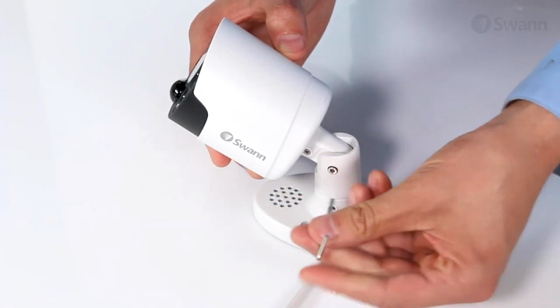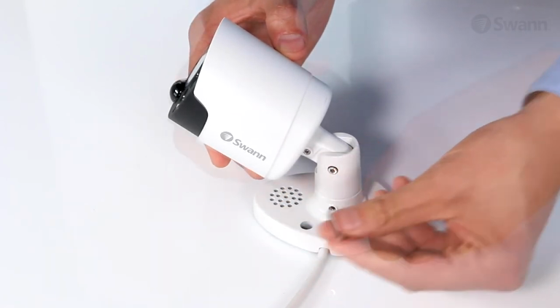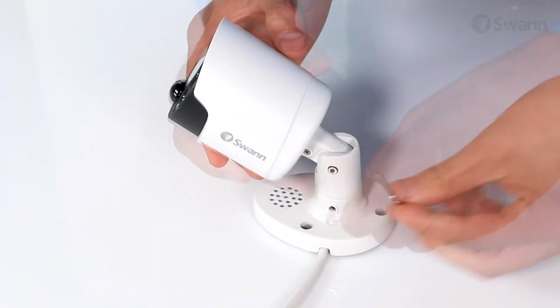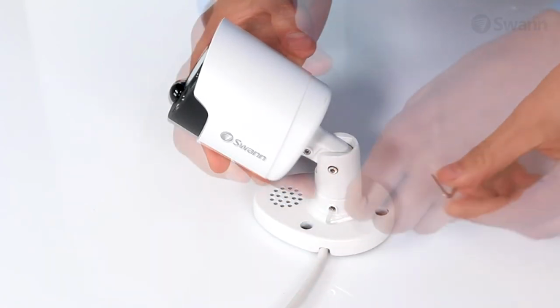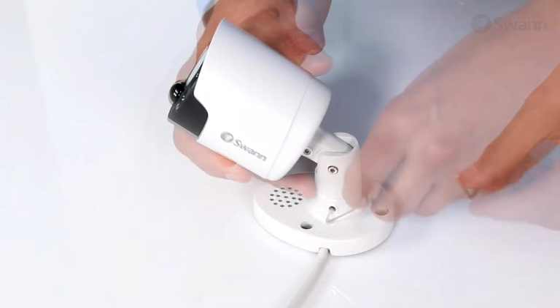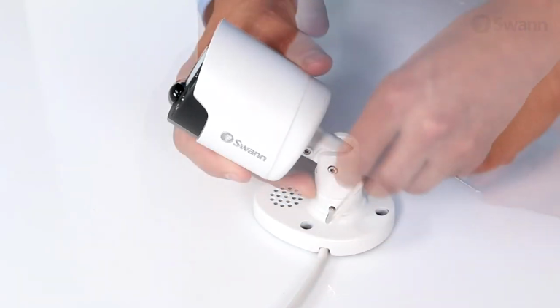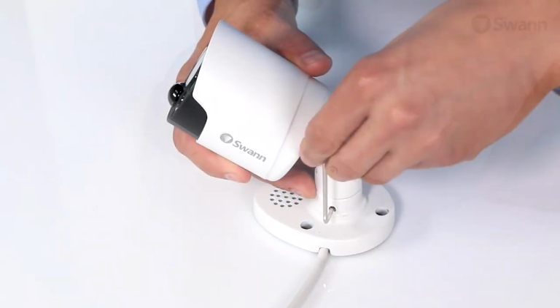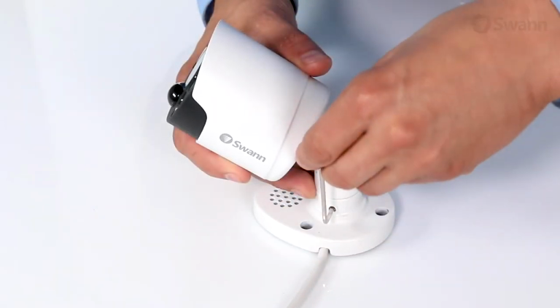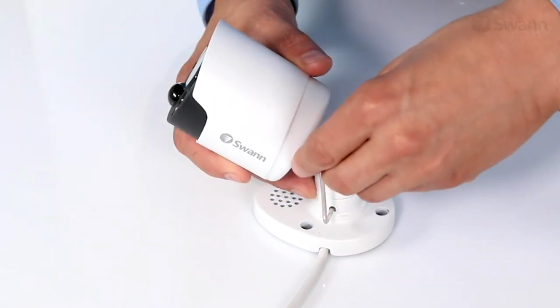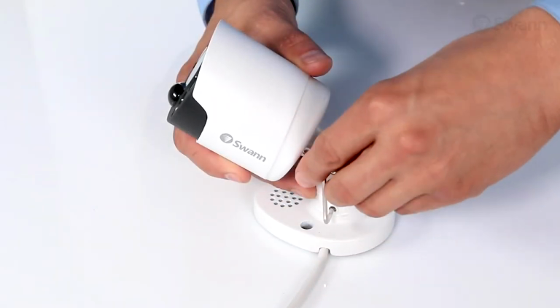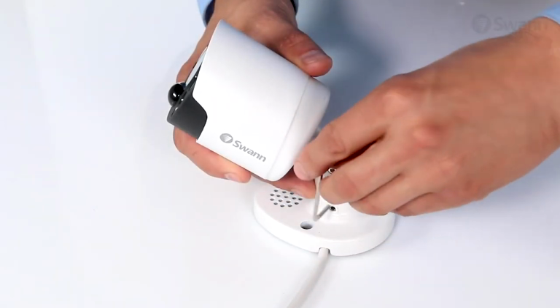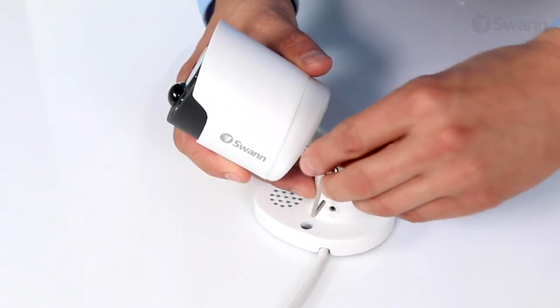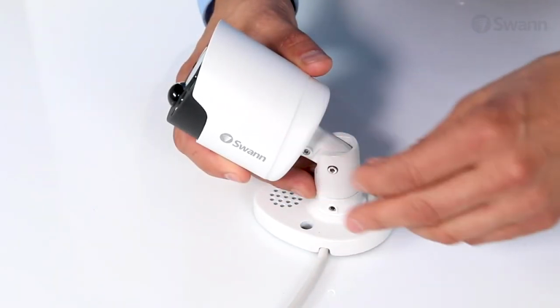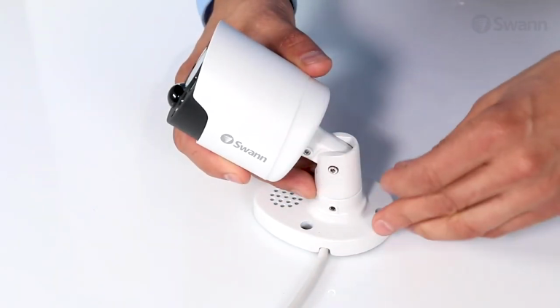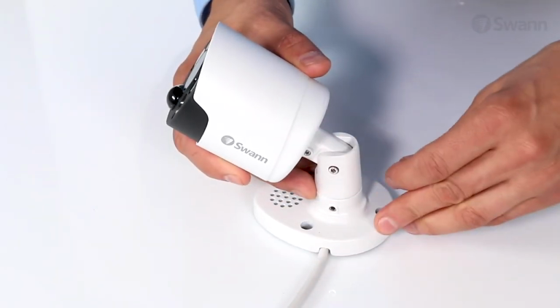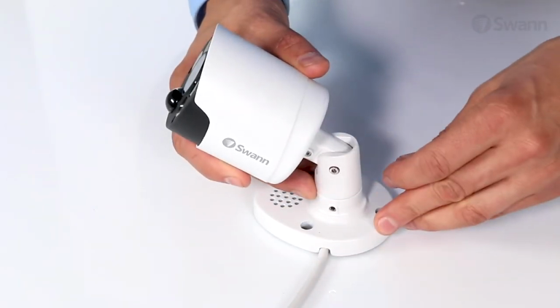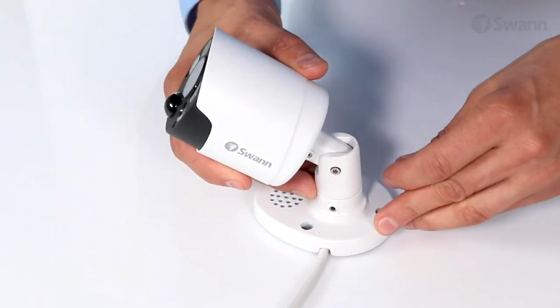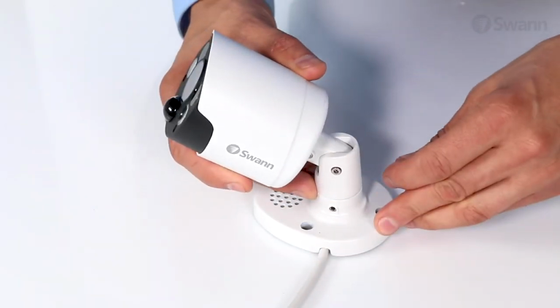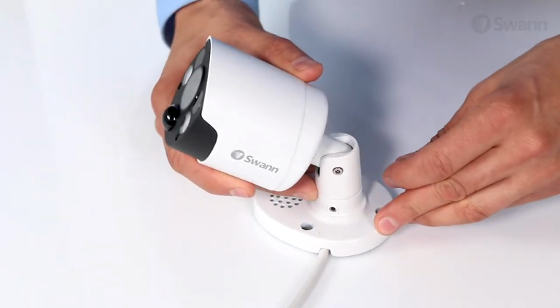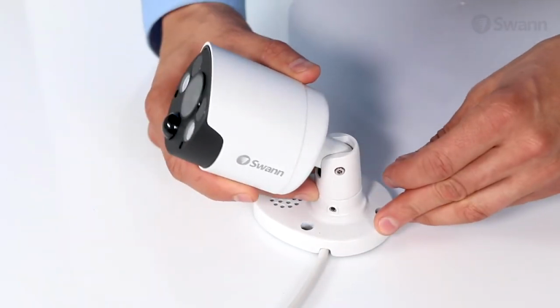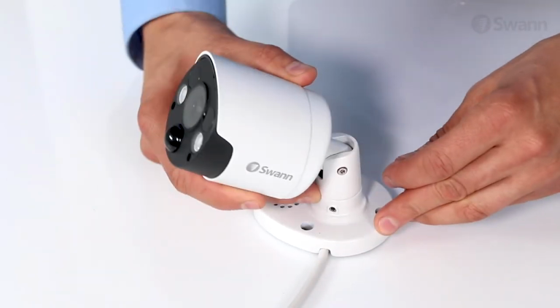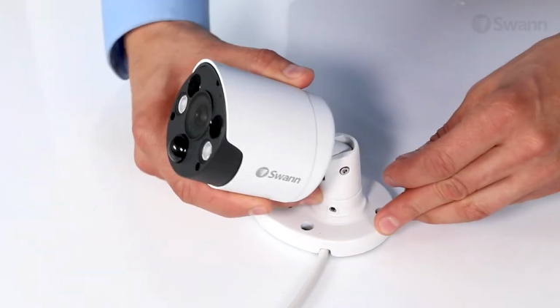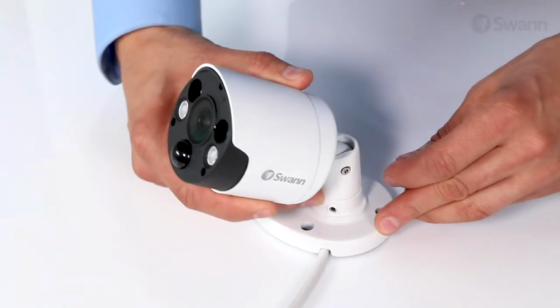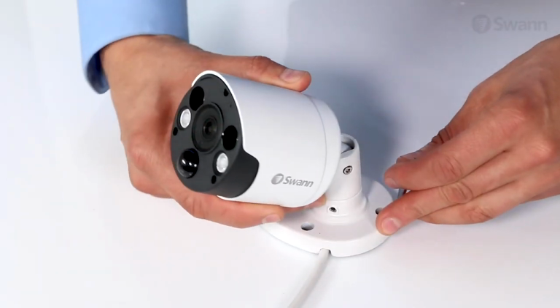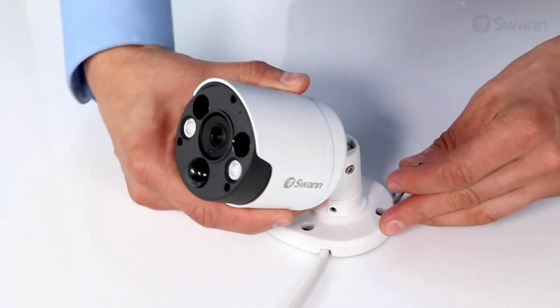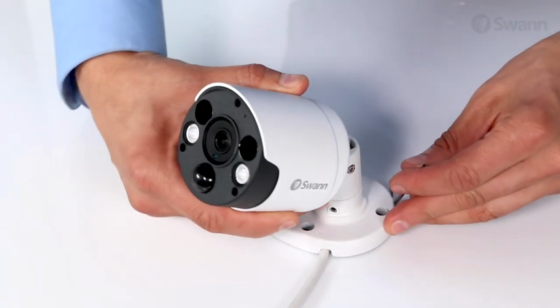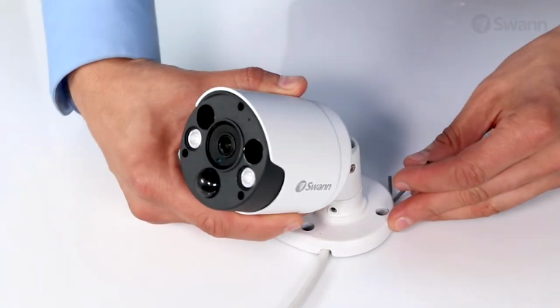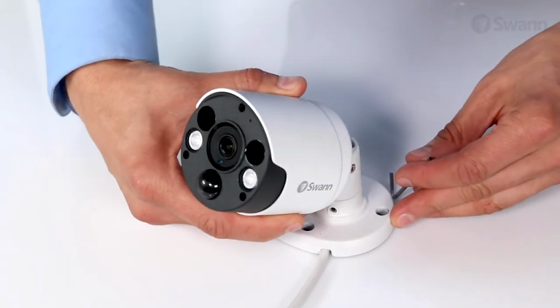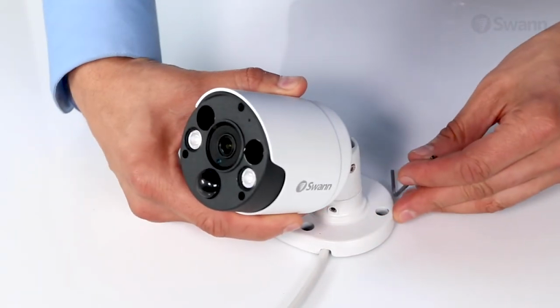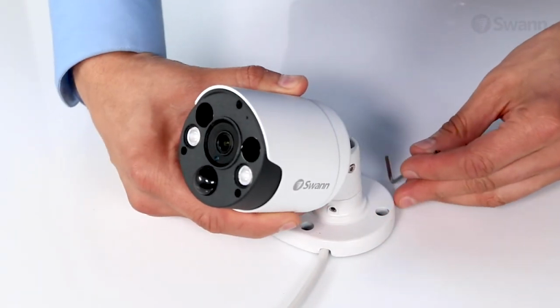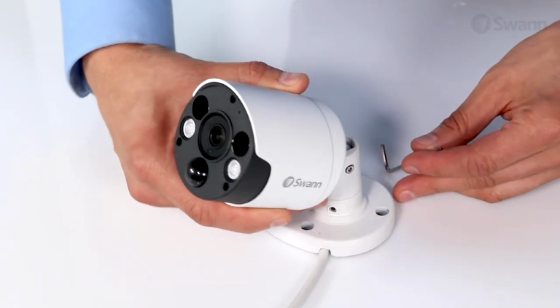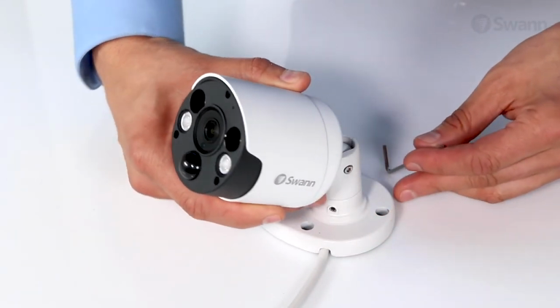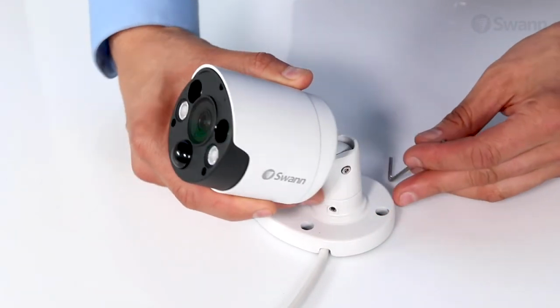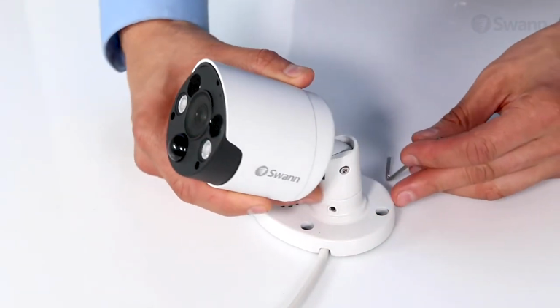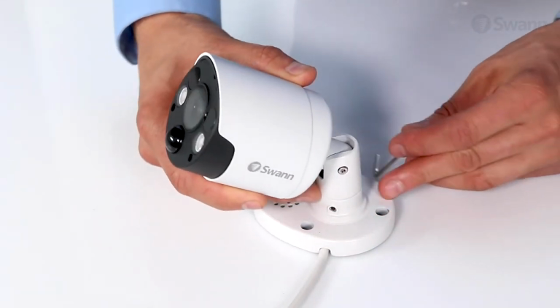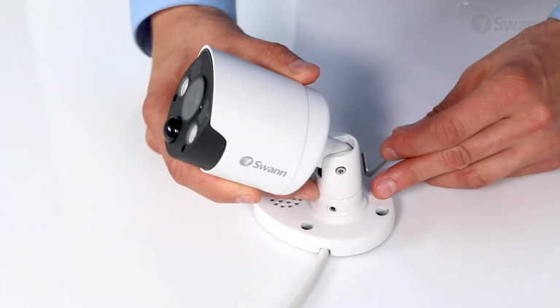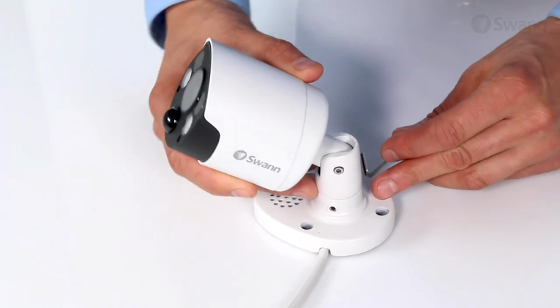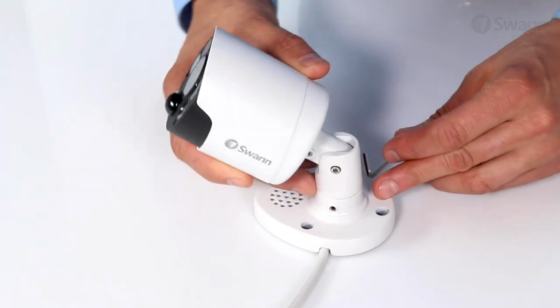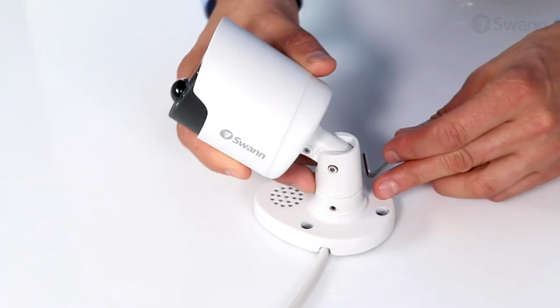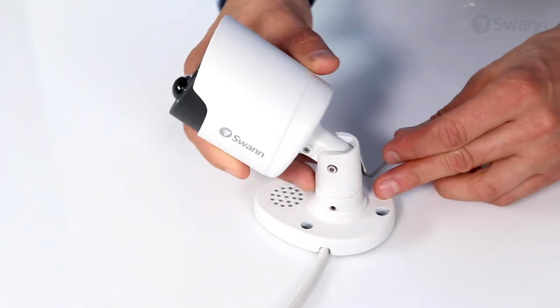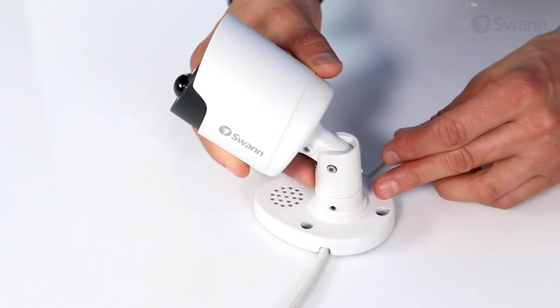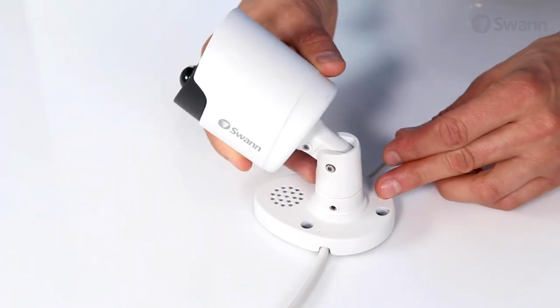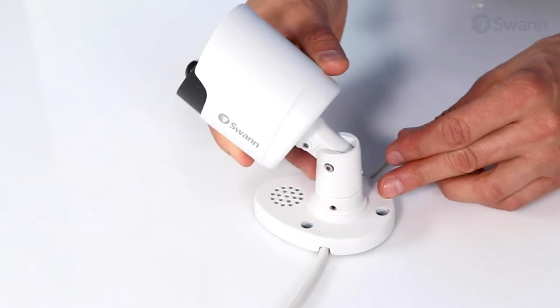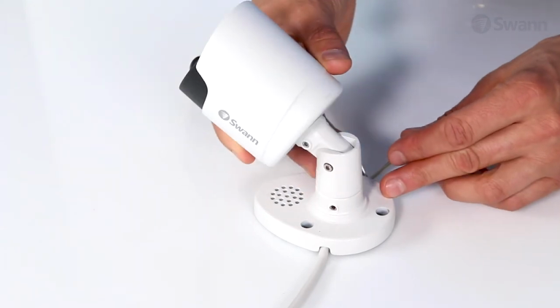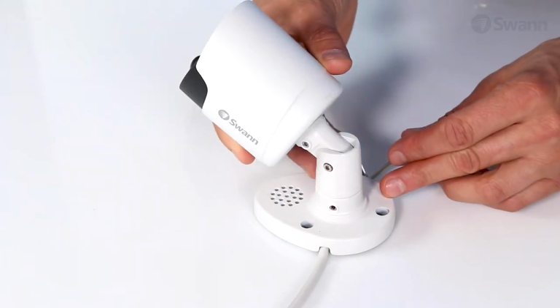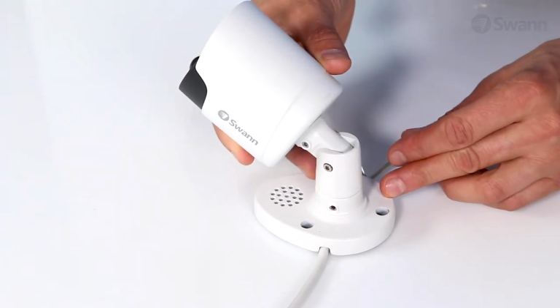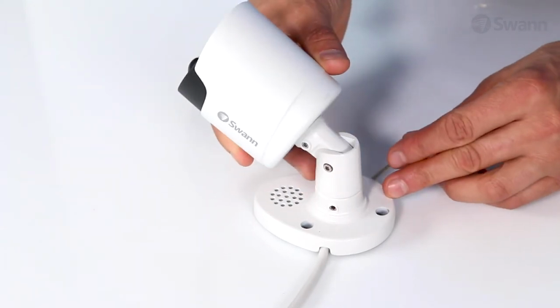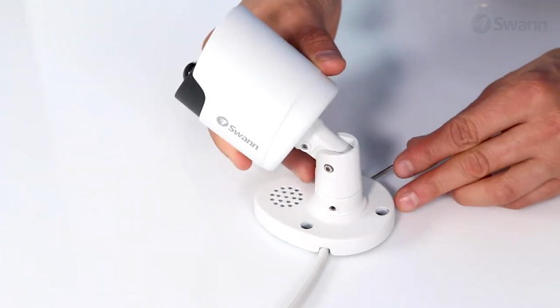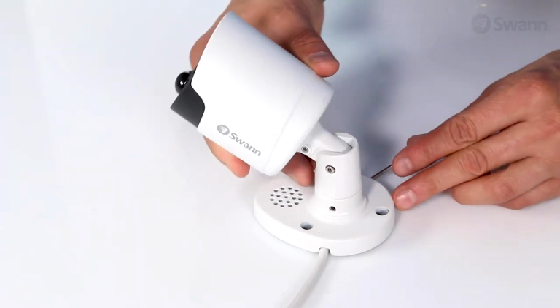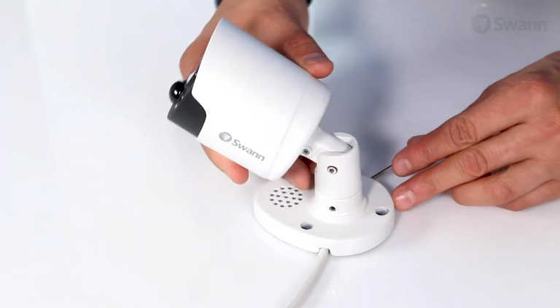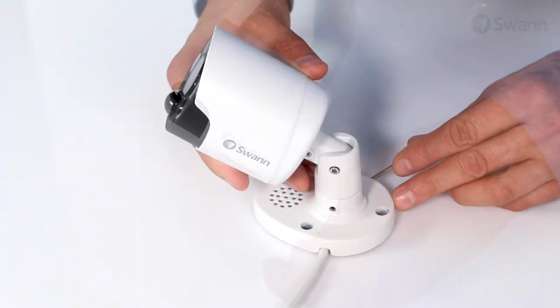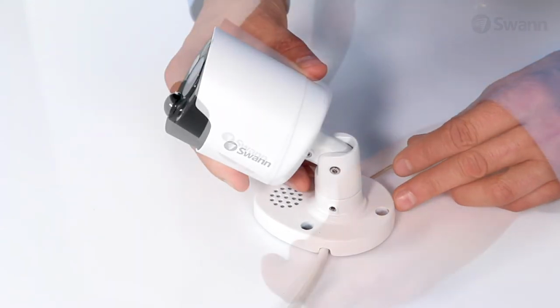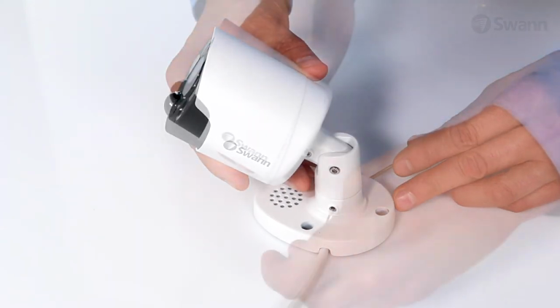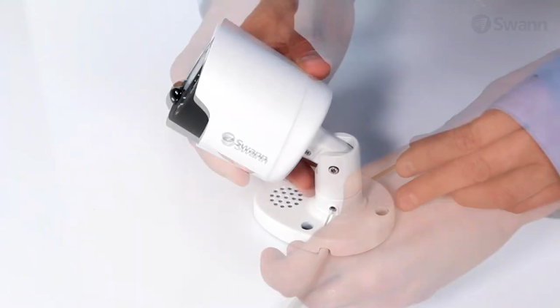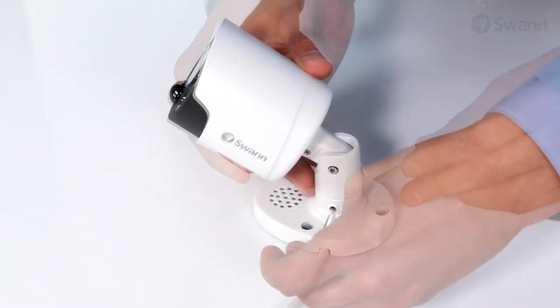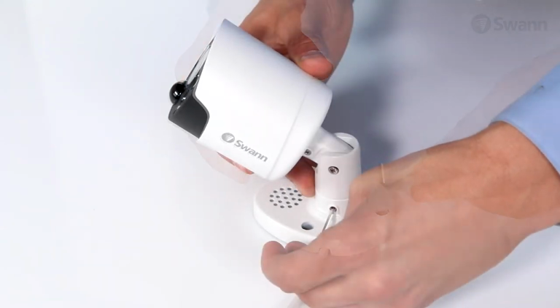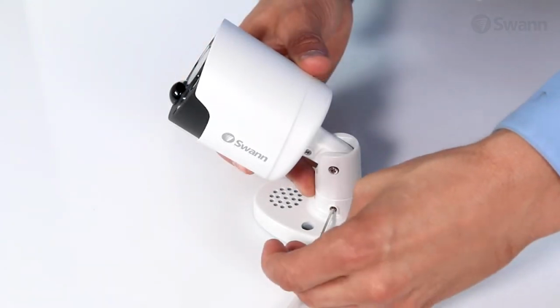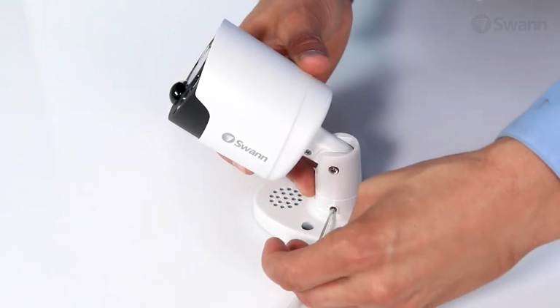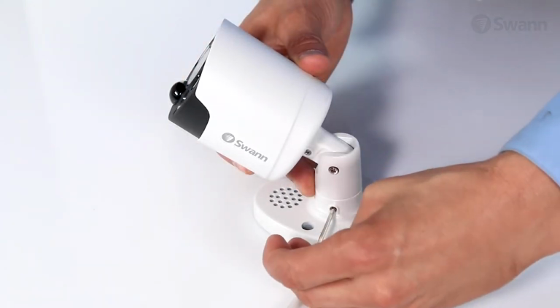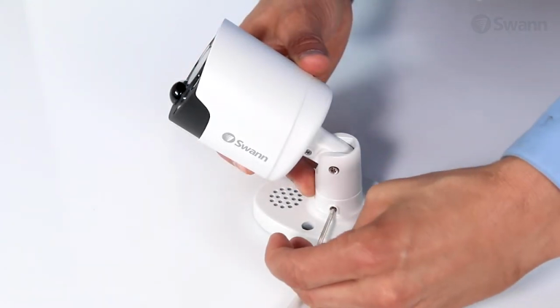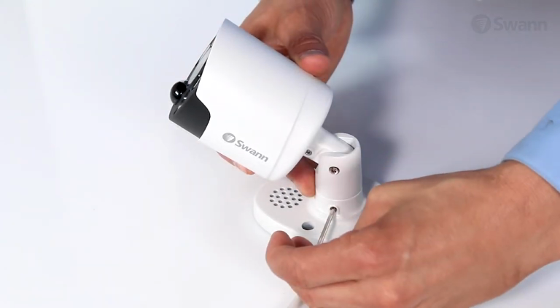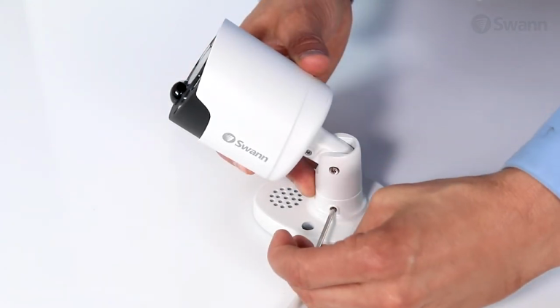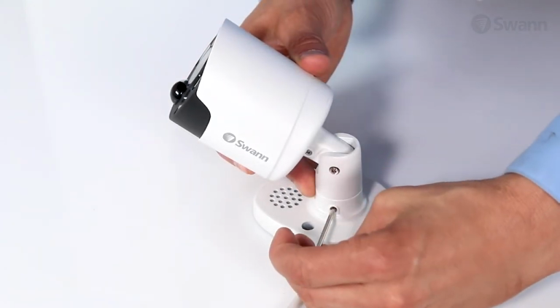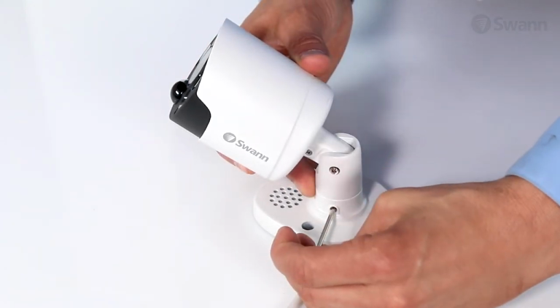To pan the camera left or right, loosen the screw and position the camera accordingly. Then secure it in place.